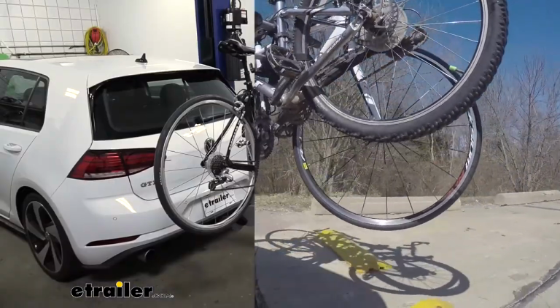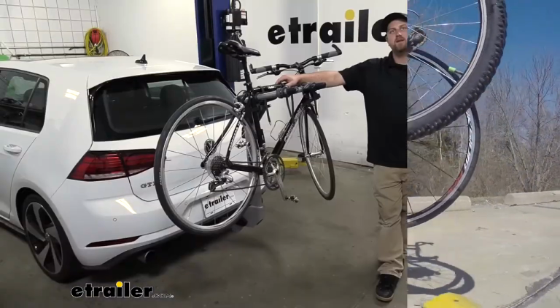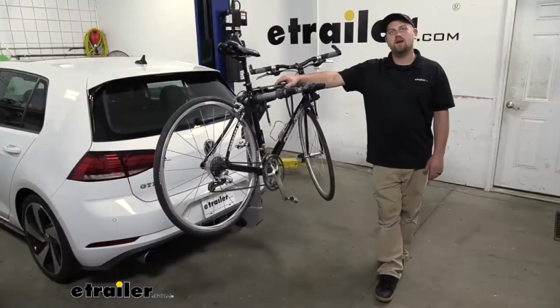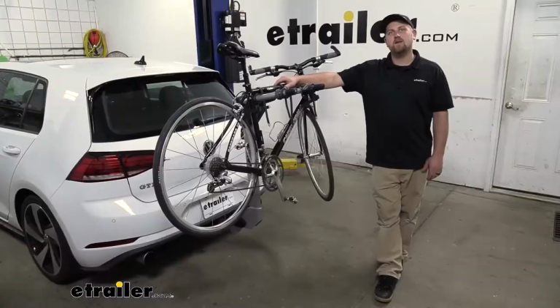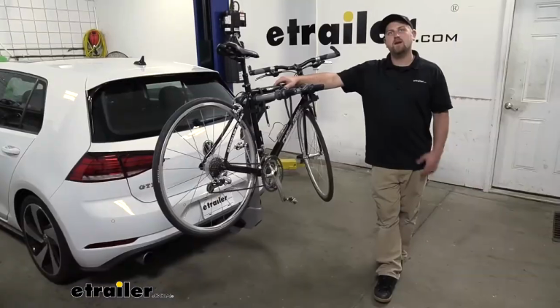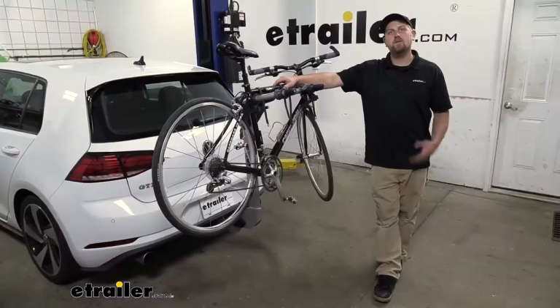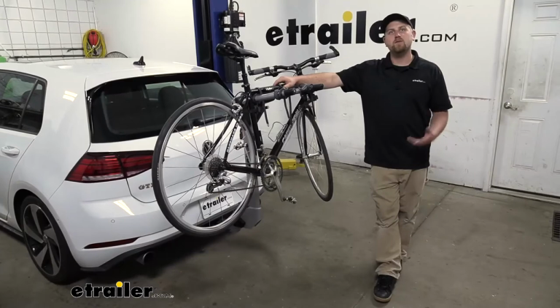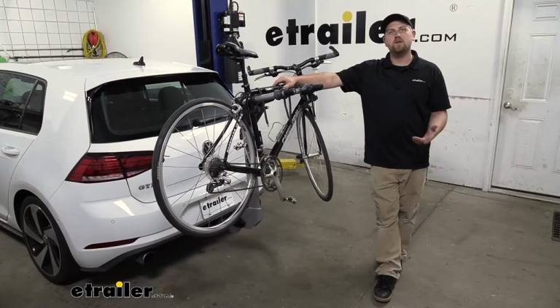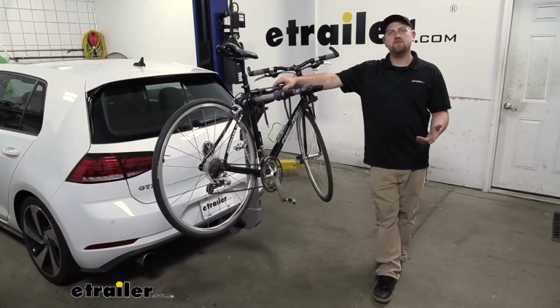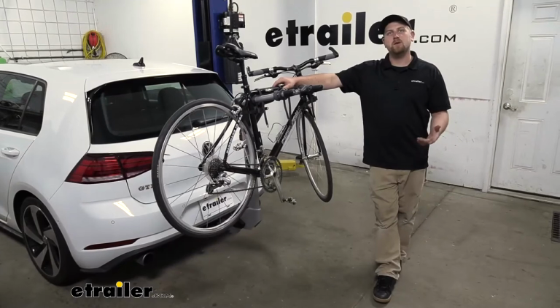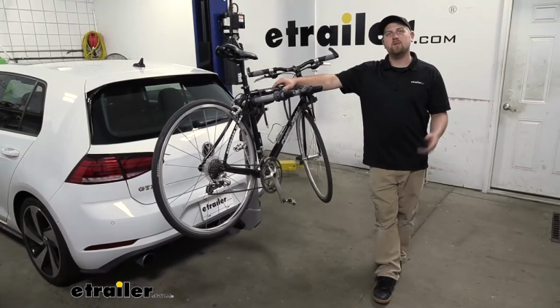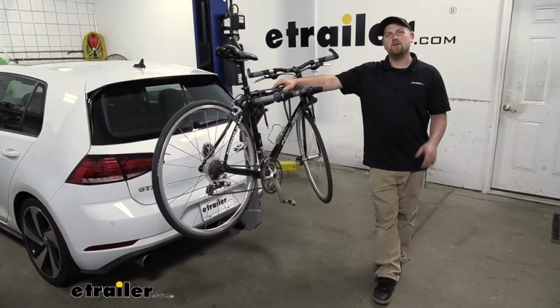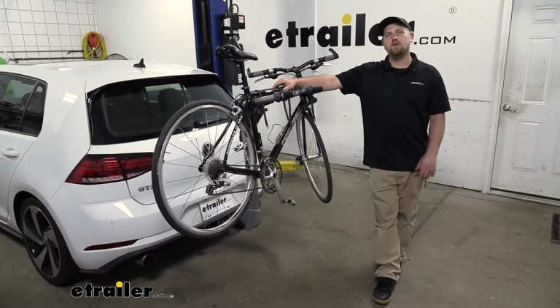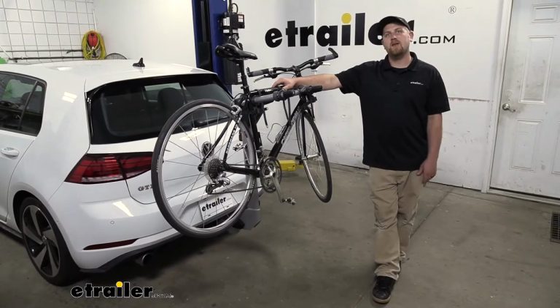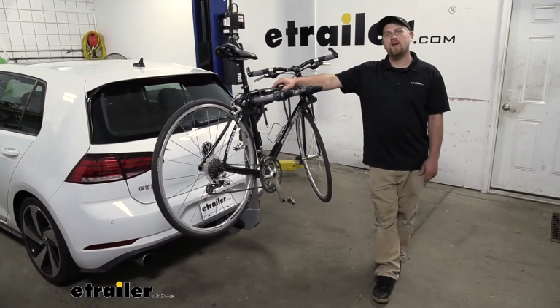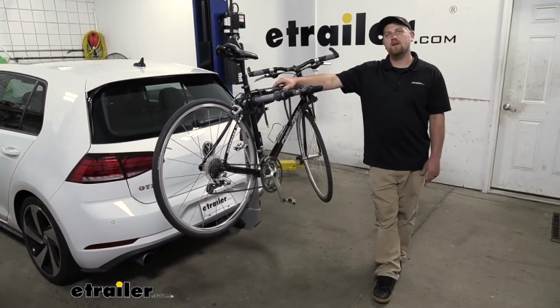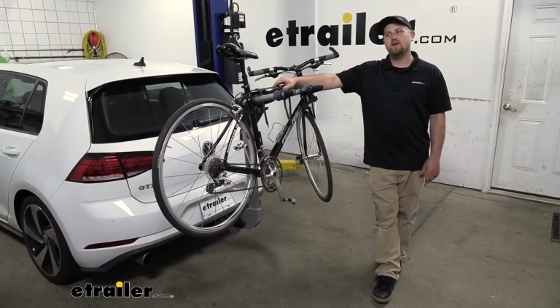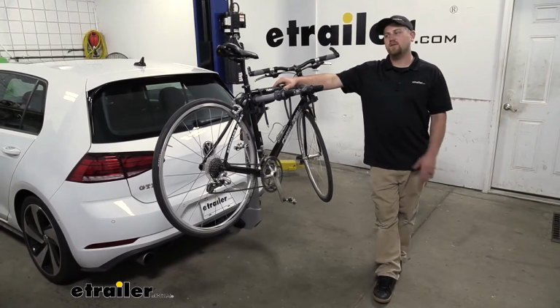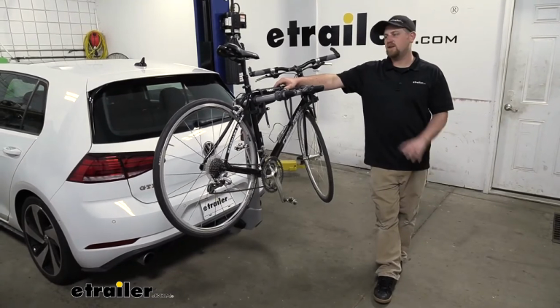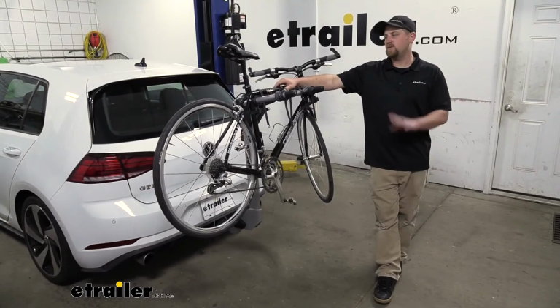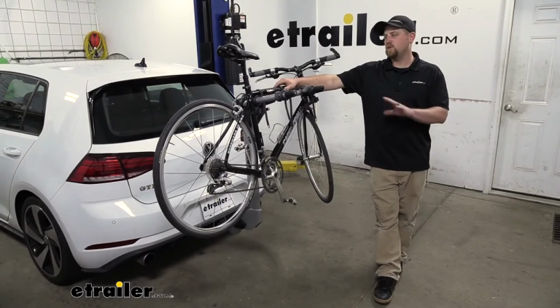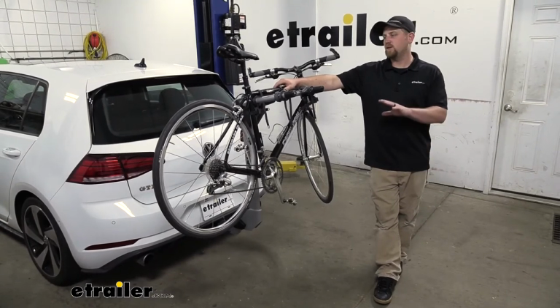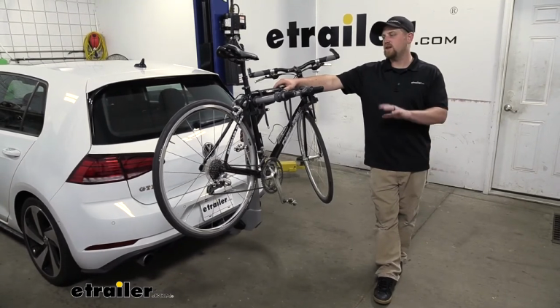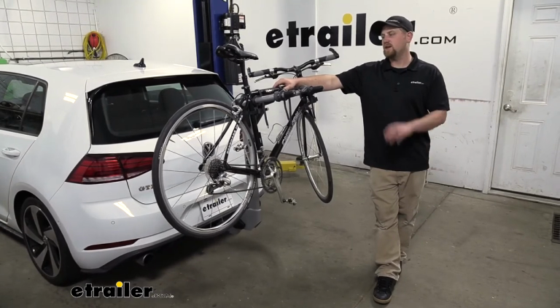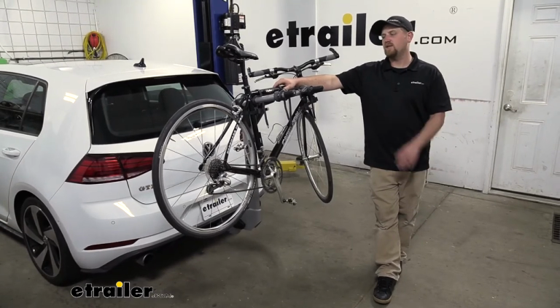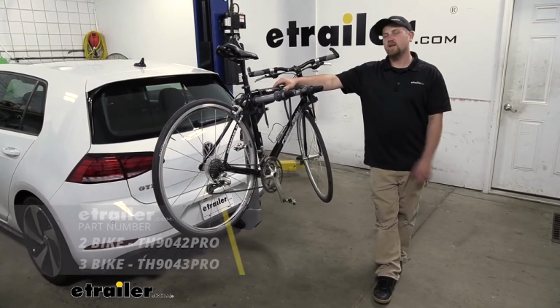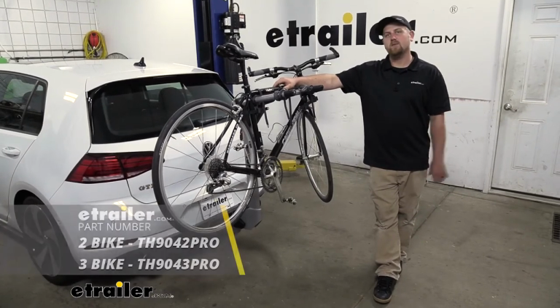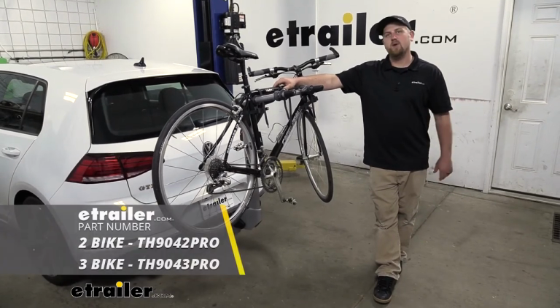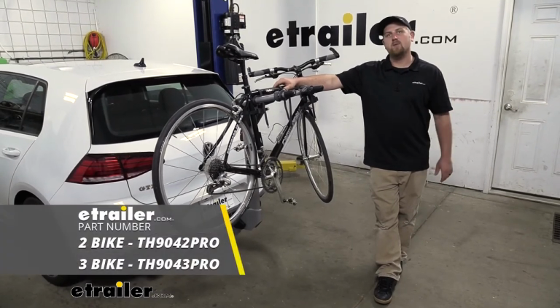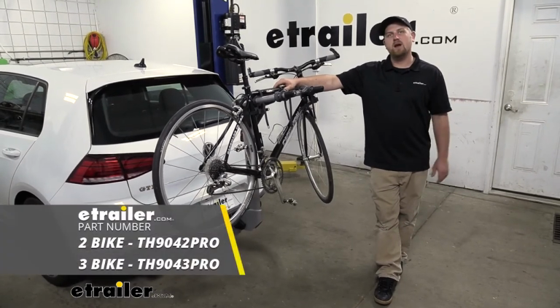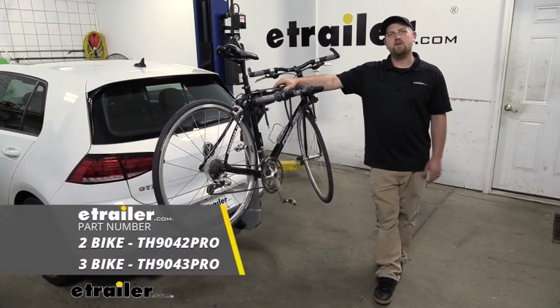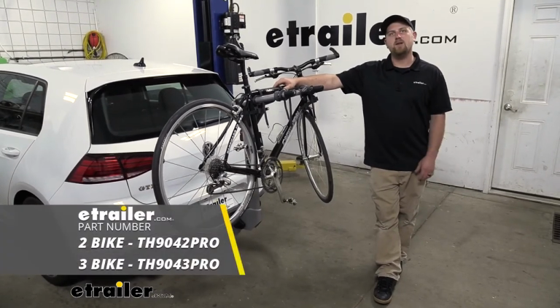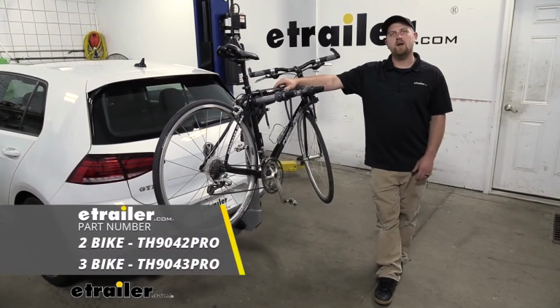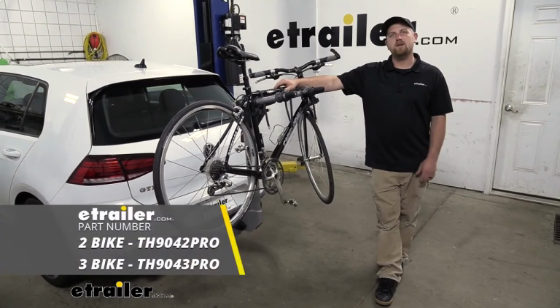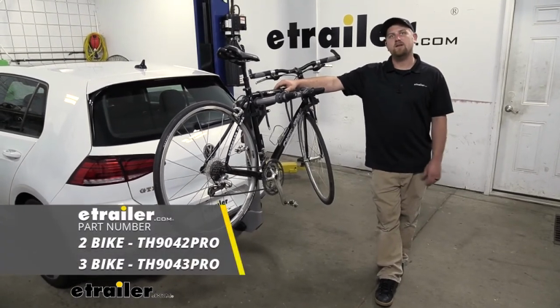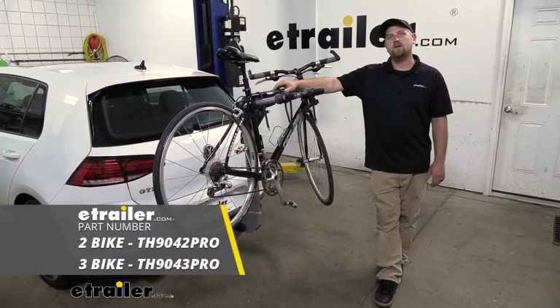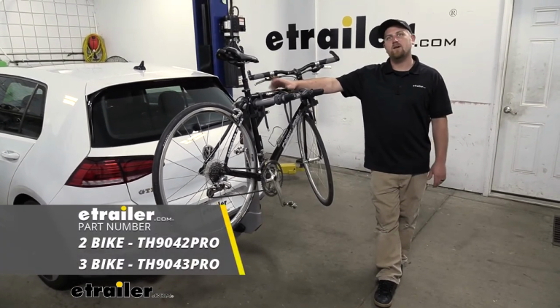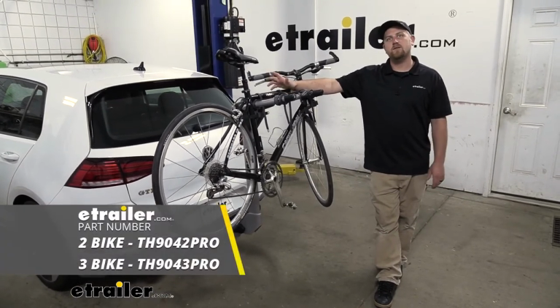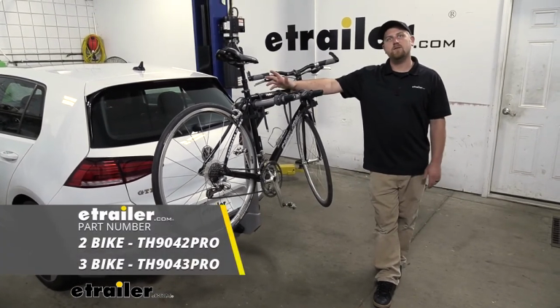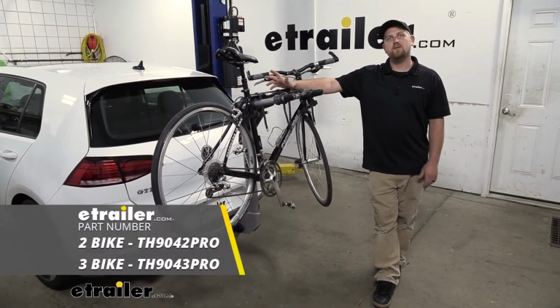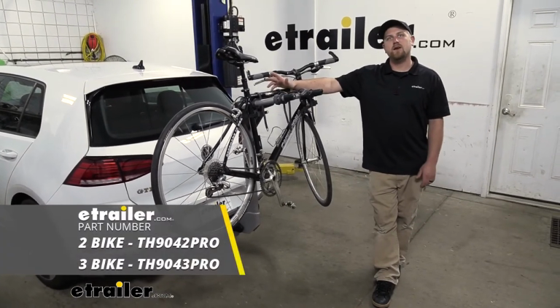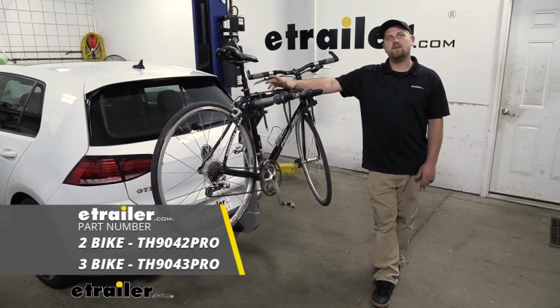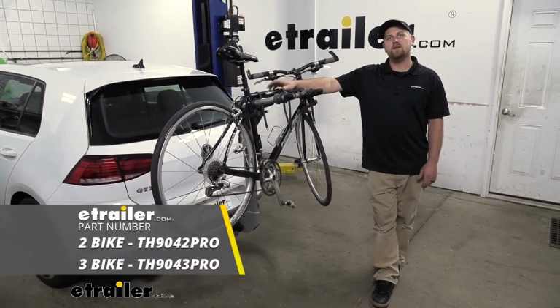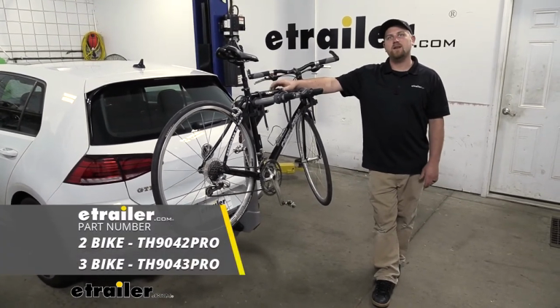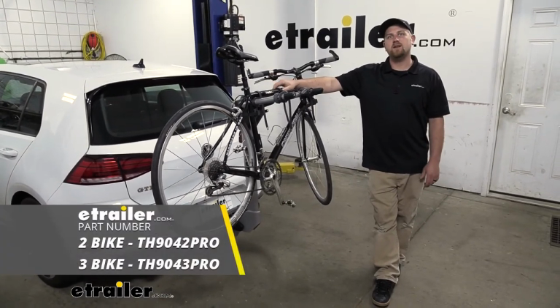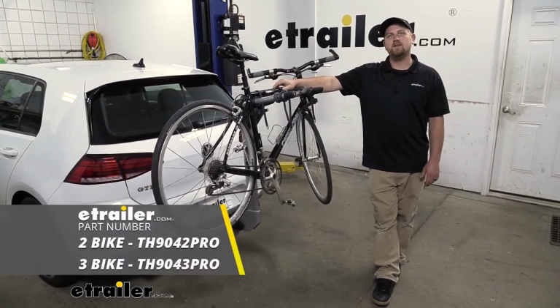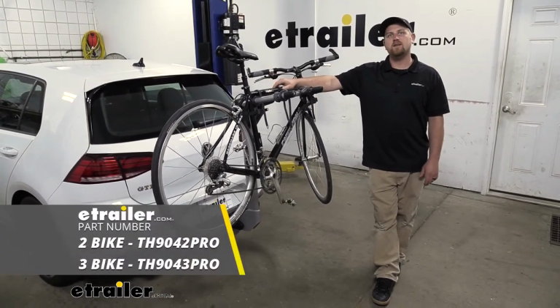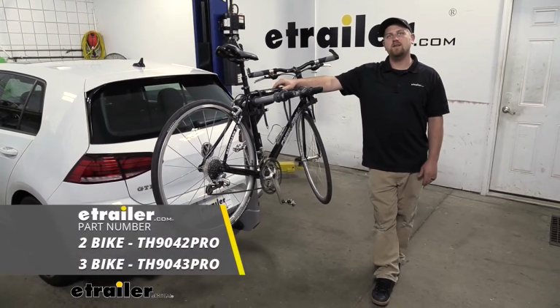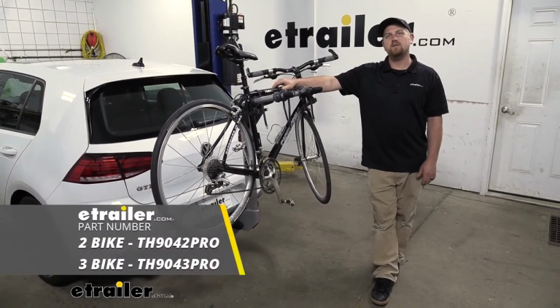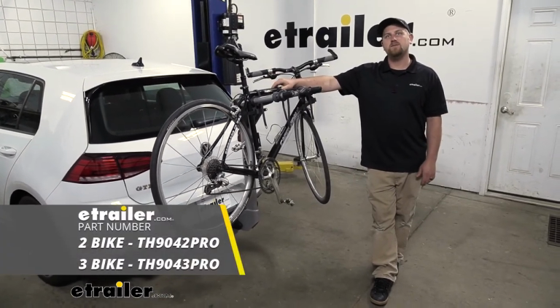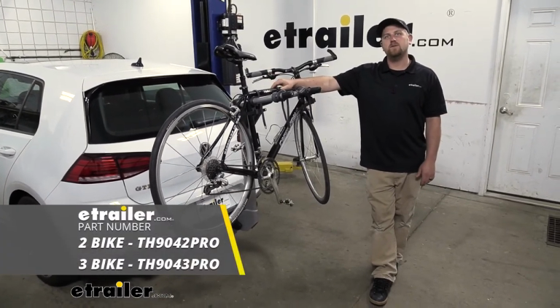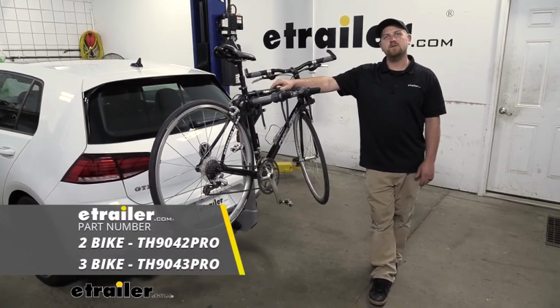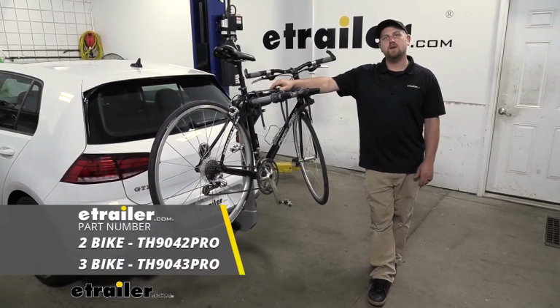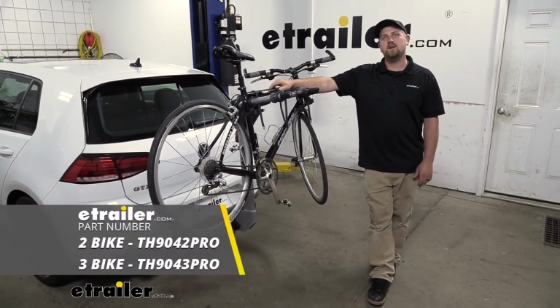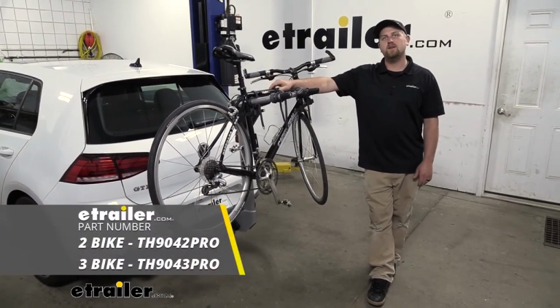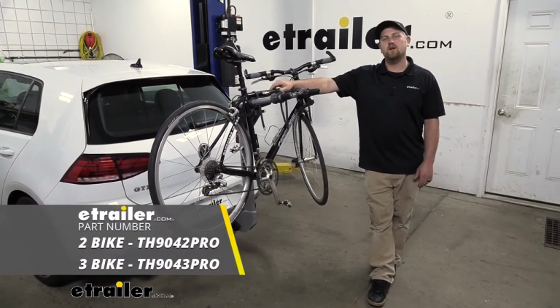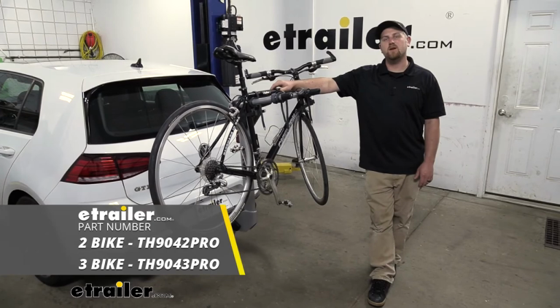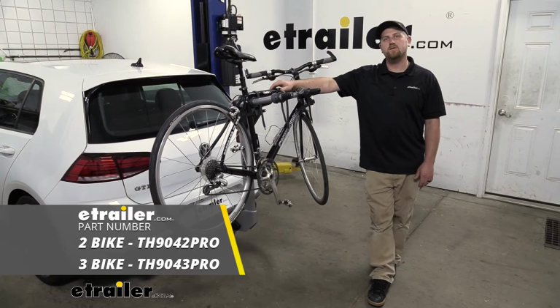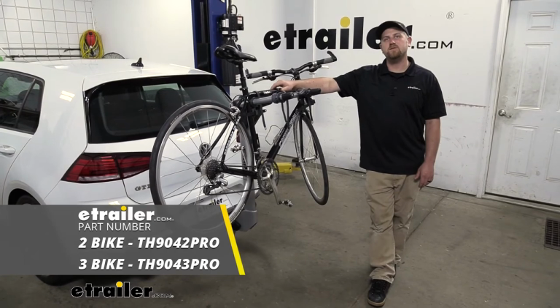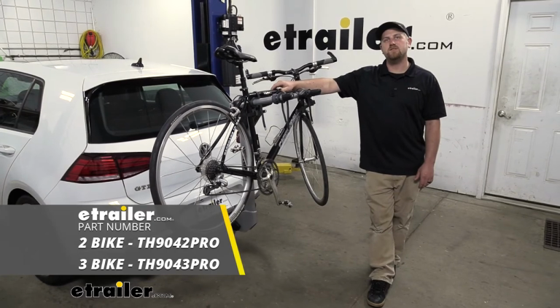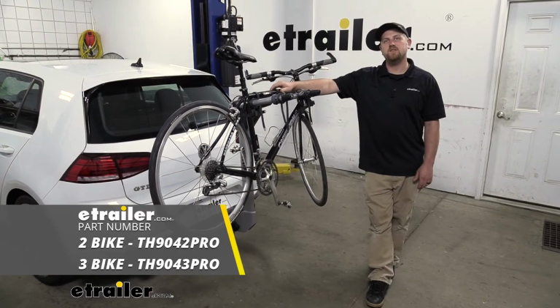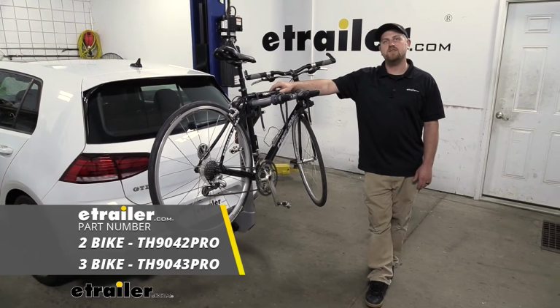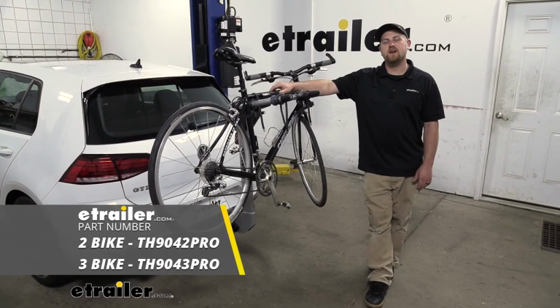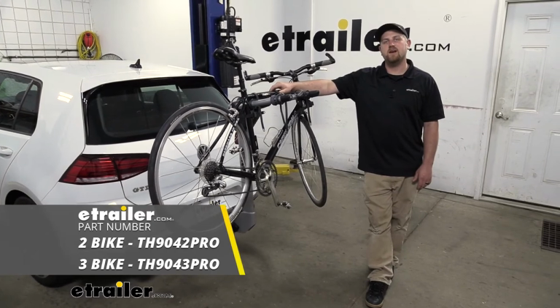And that'll finish up our look at the Thule Helium Pro bike rack on our 2018 Volkswagen Golf GTI.